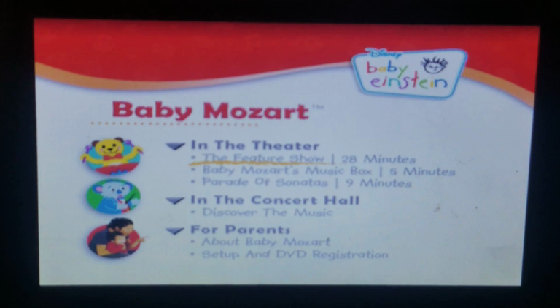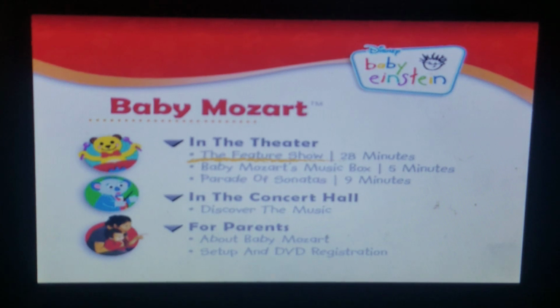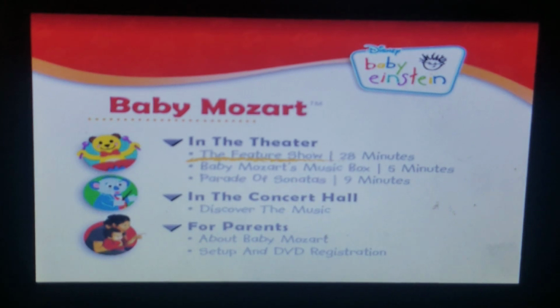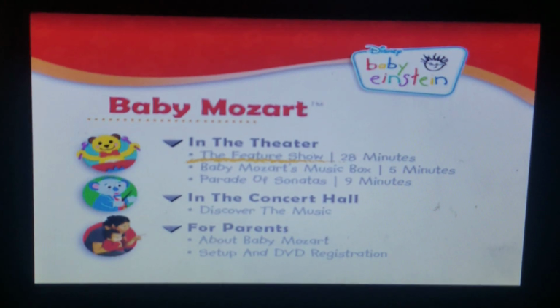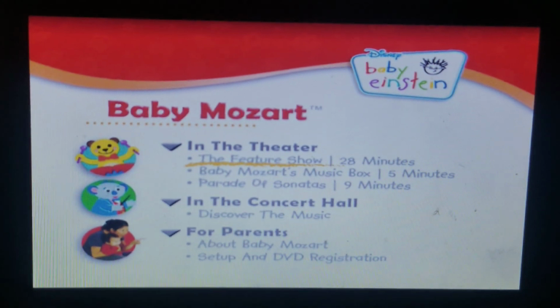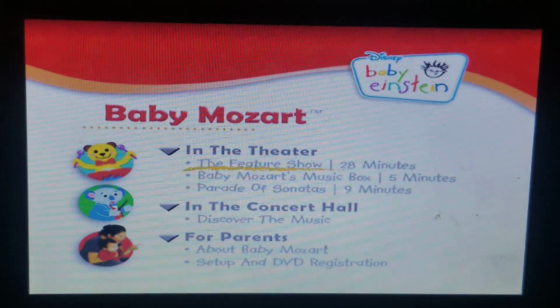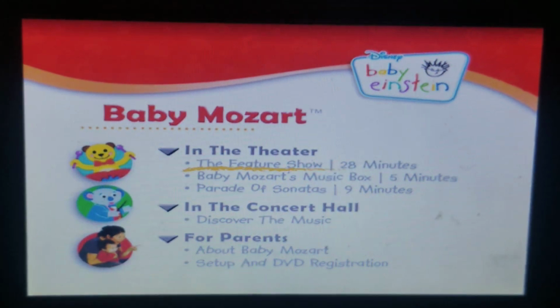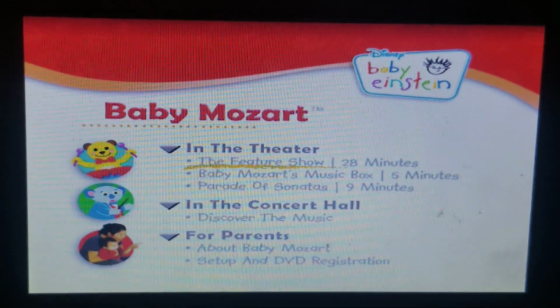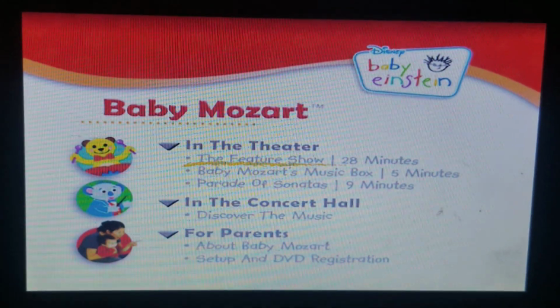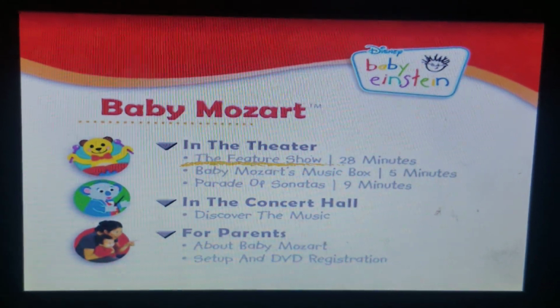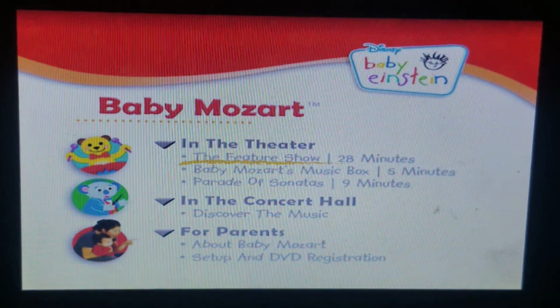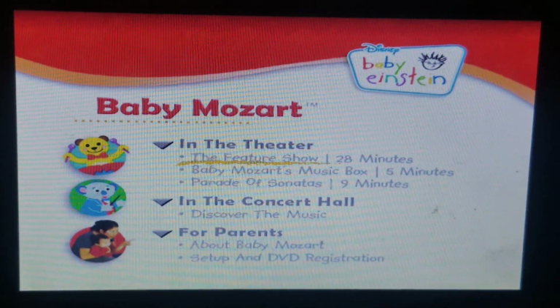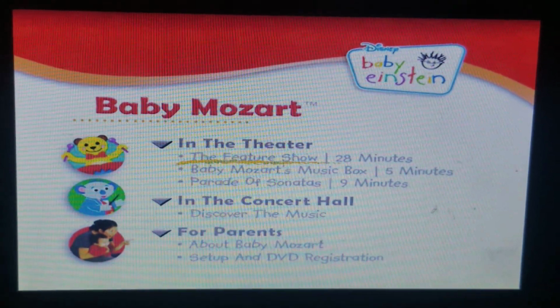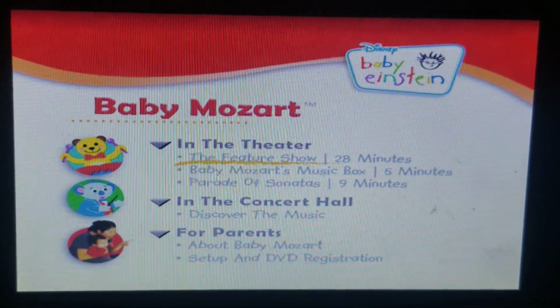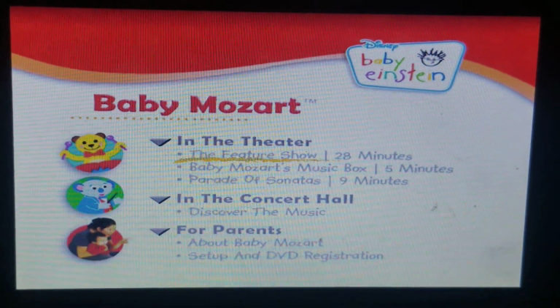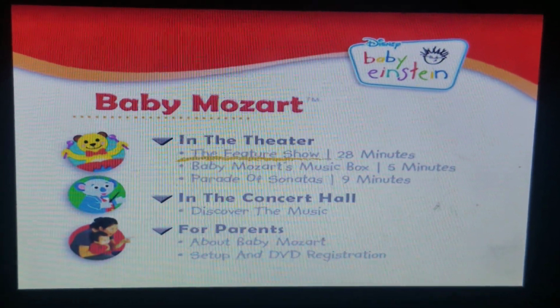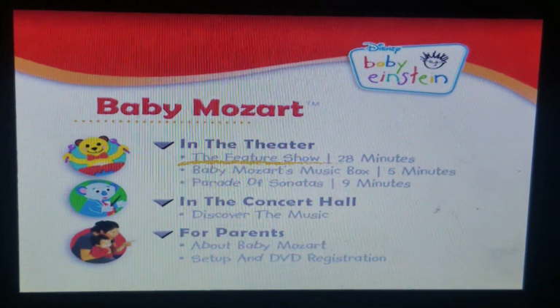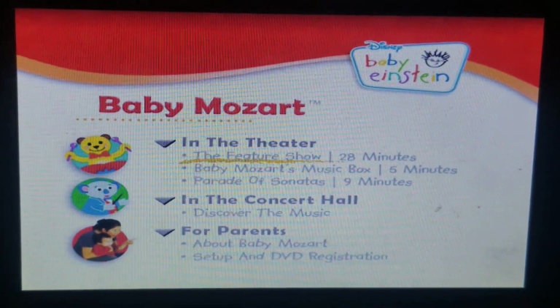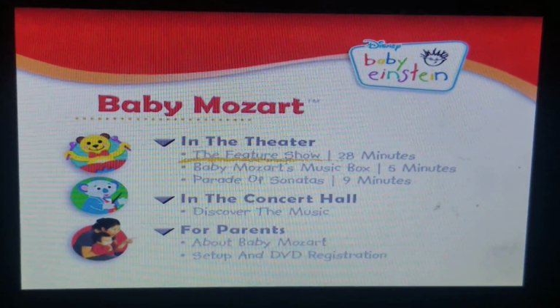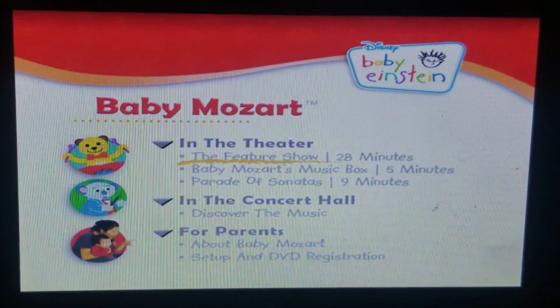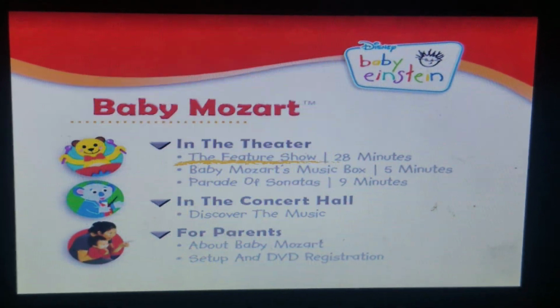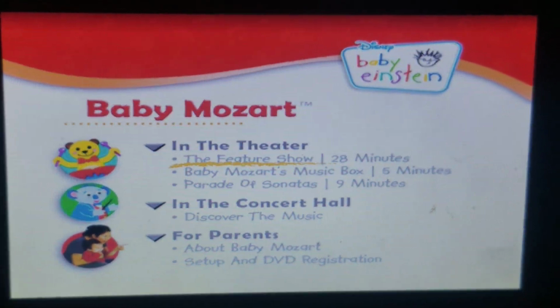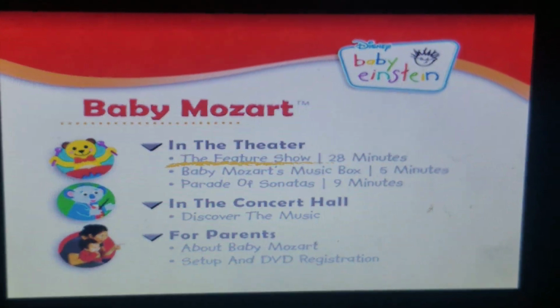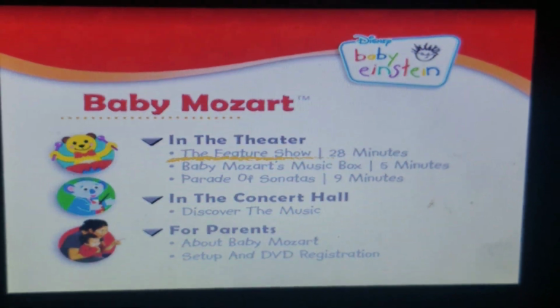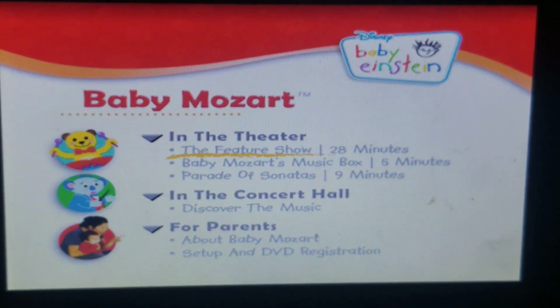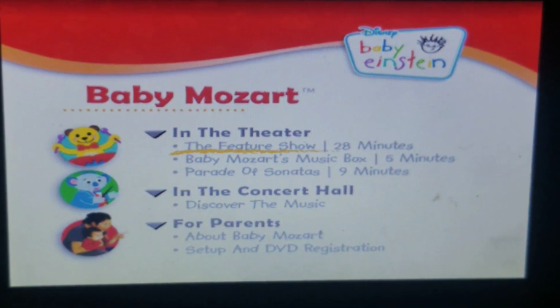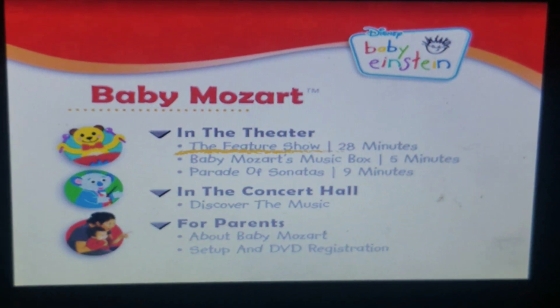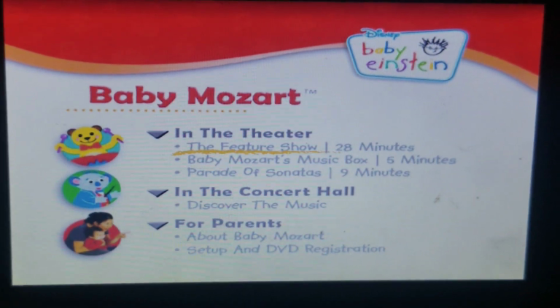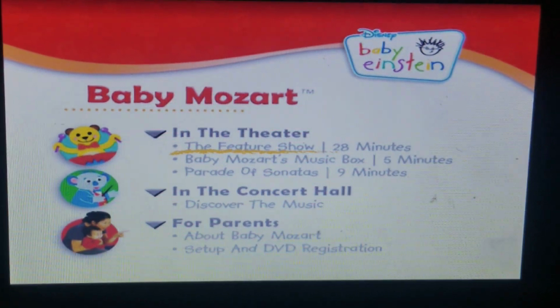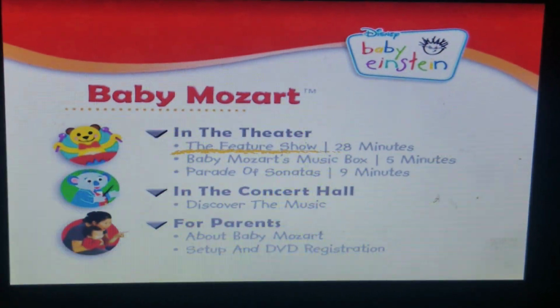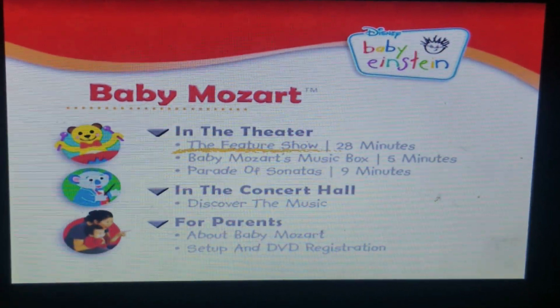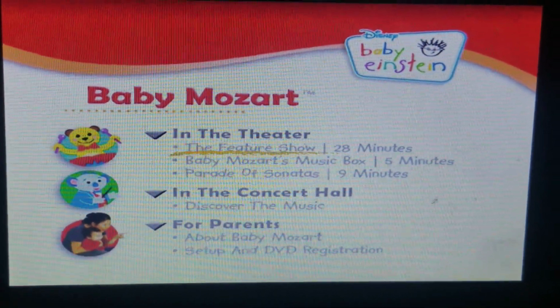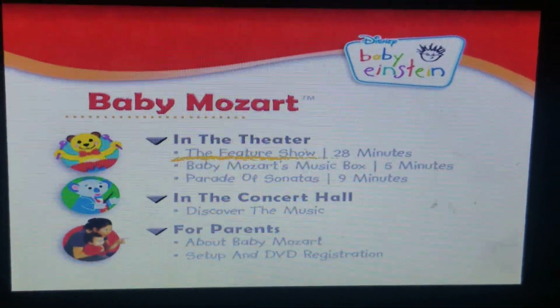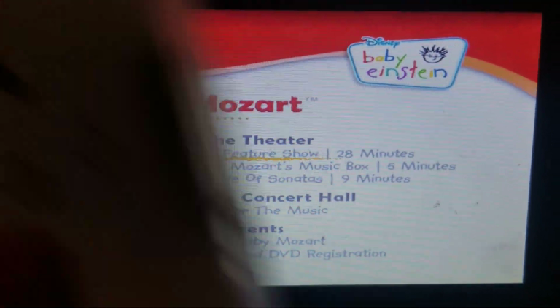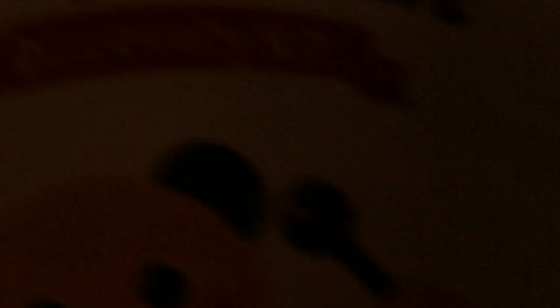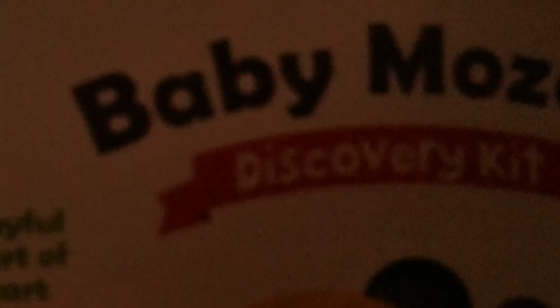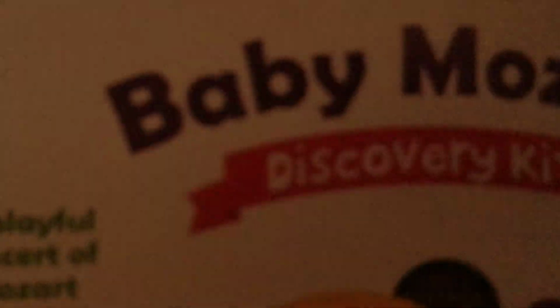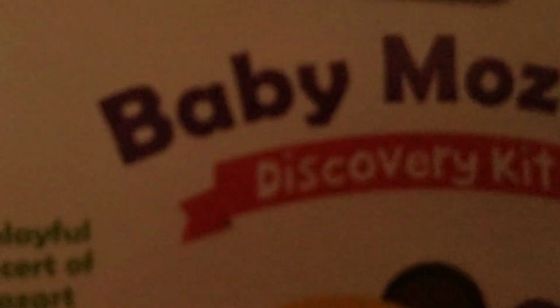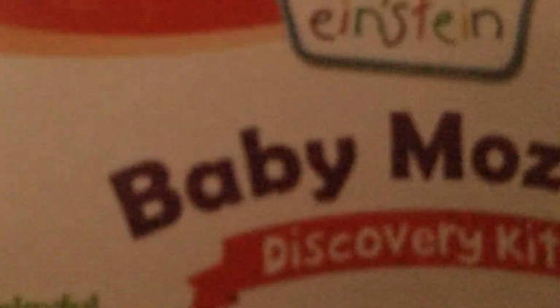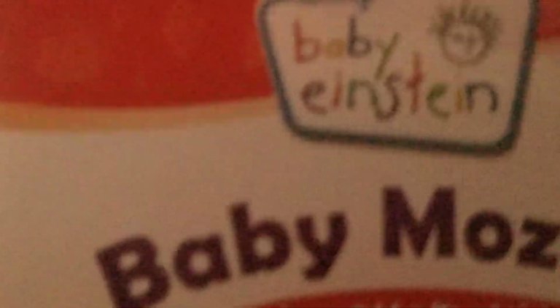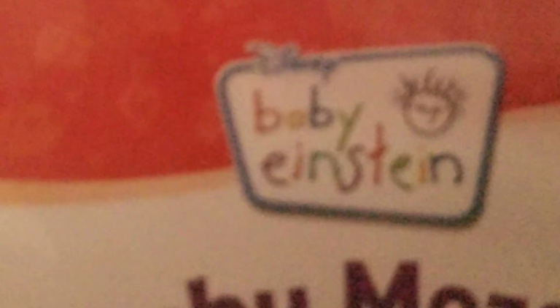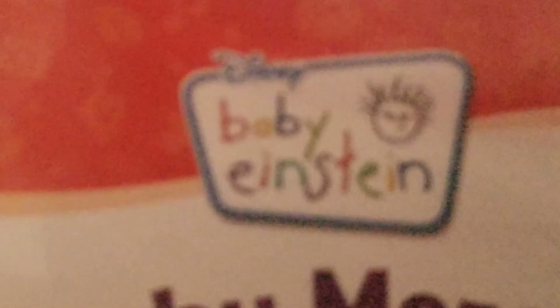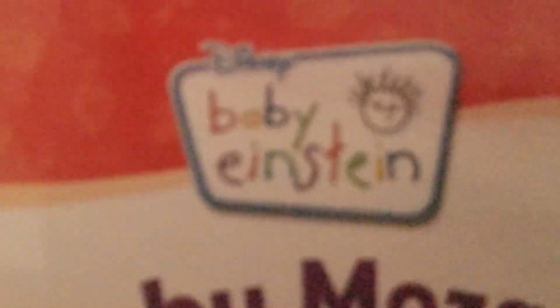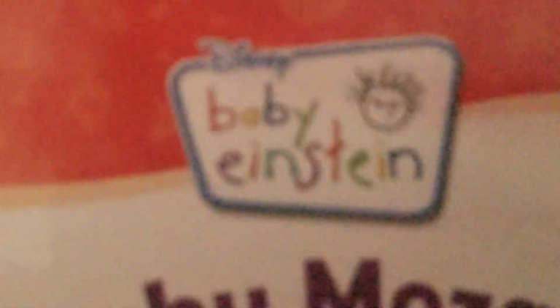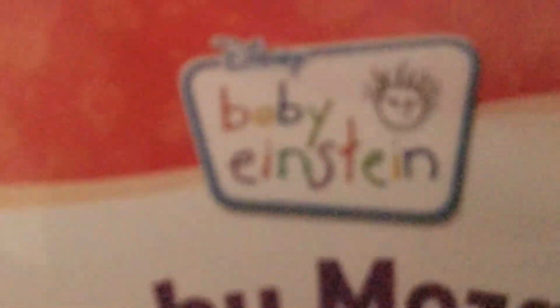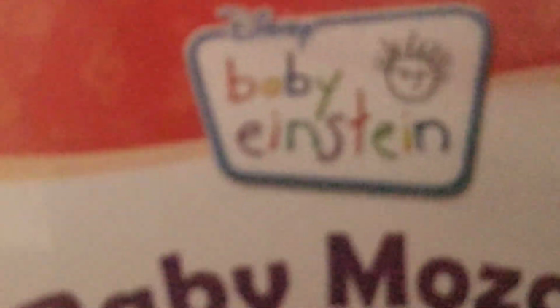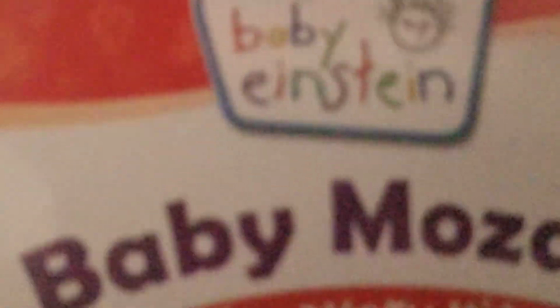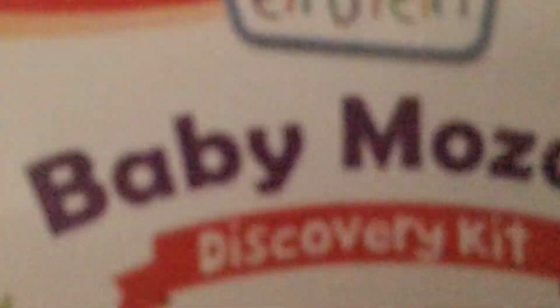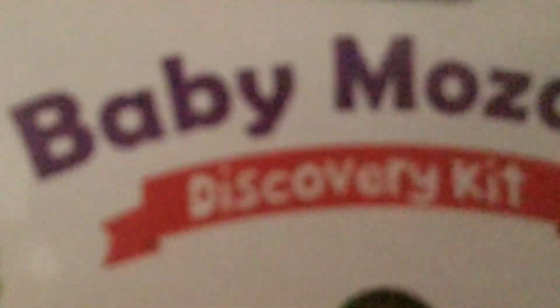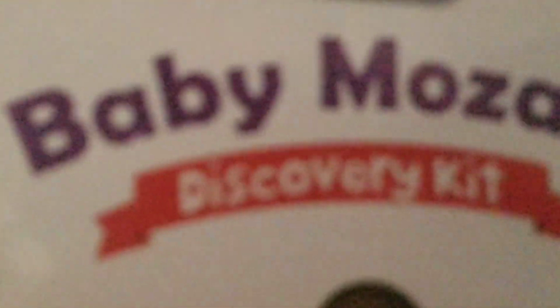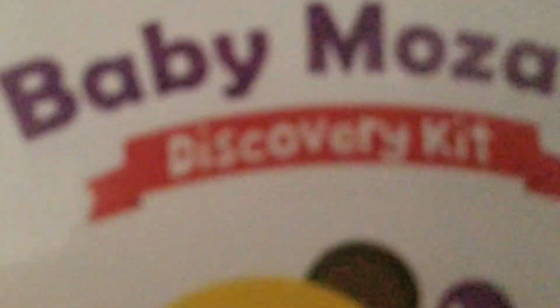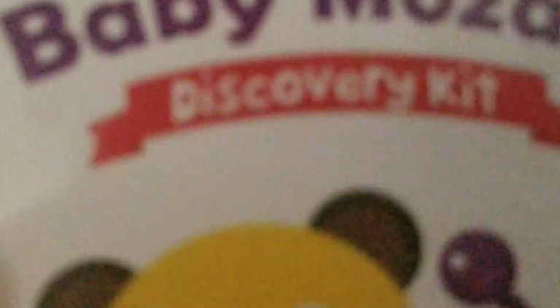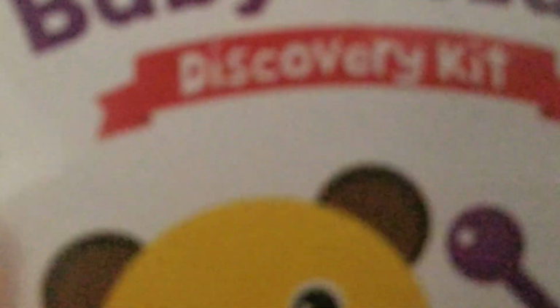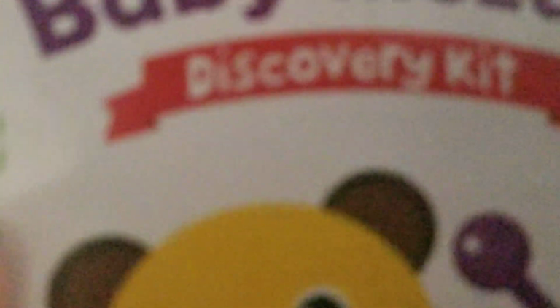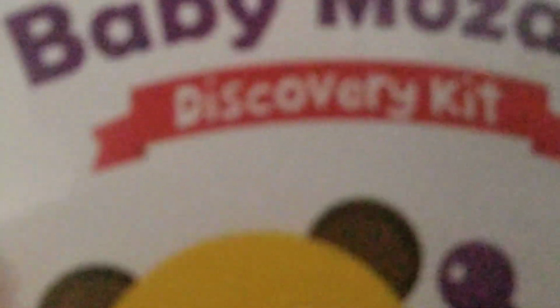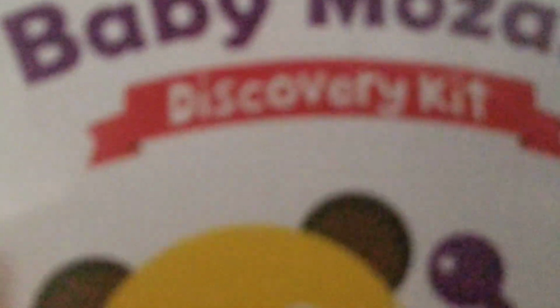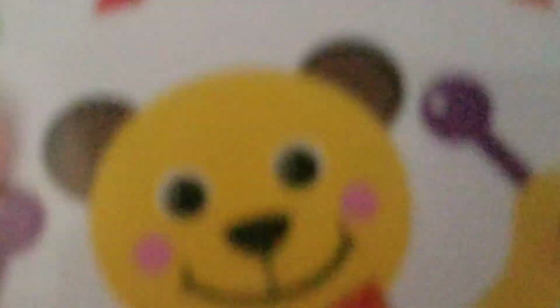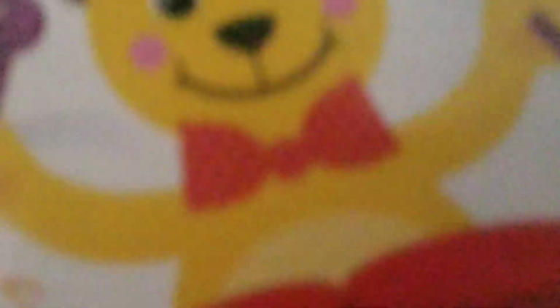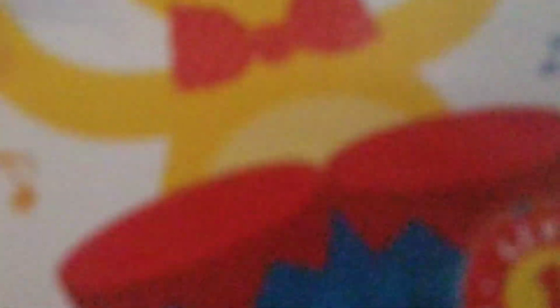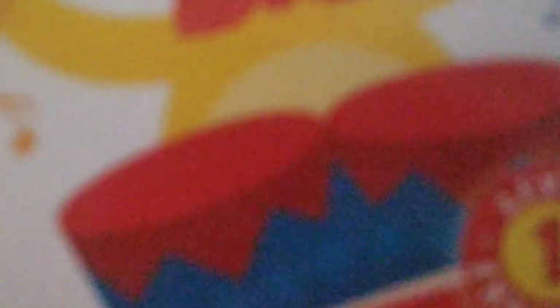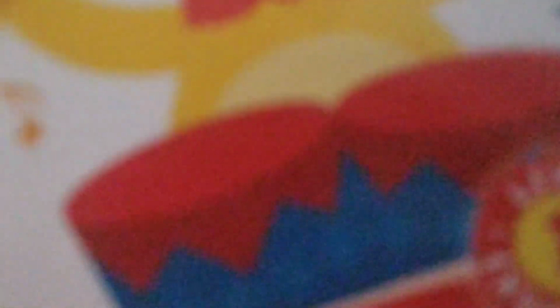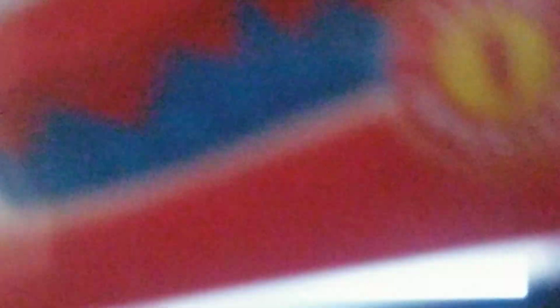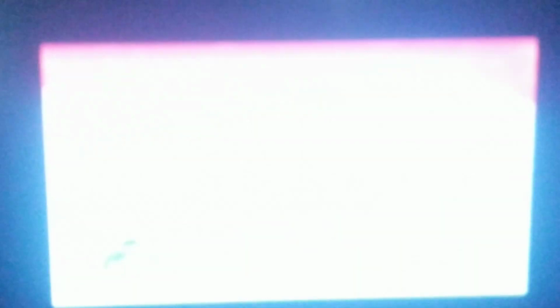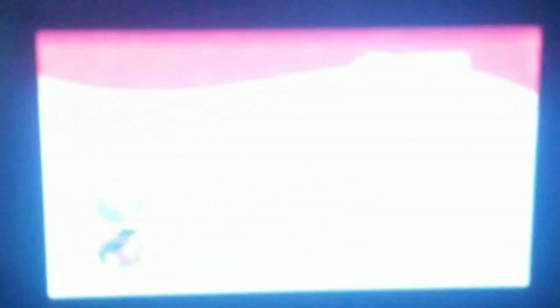Hi guys, it's me, Jackson. I'm going to show you the DVD — the 2010 DVD of Baby Einstein, Baby Mozart Discovery Kit.